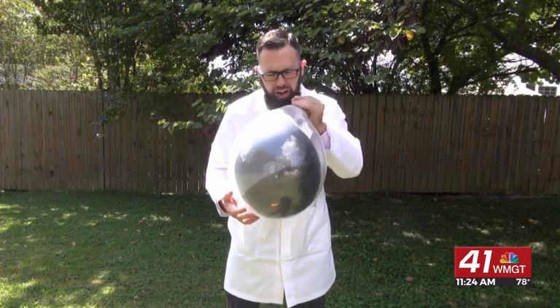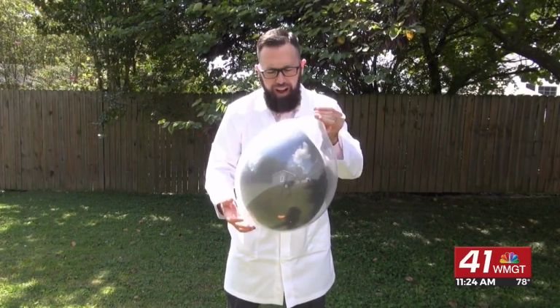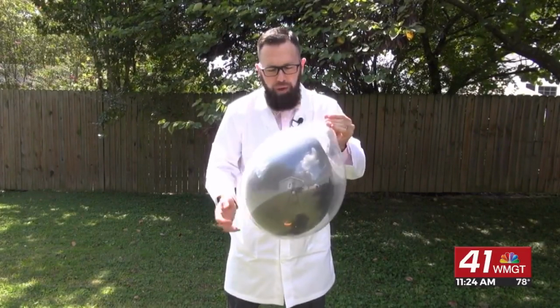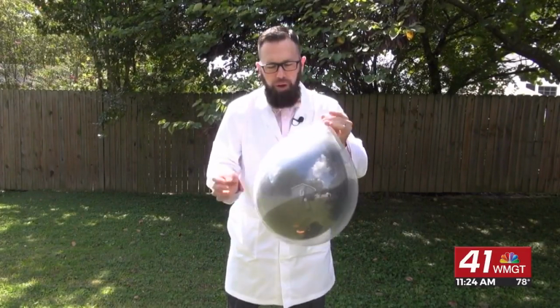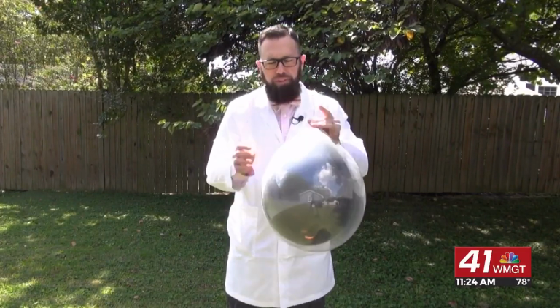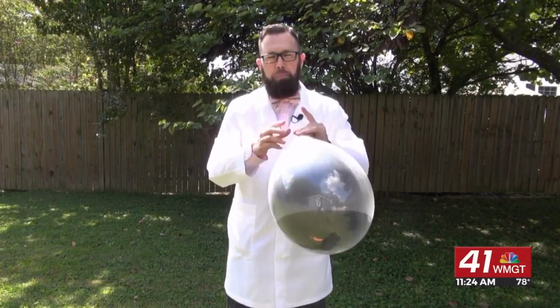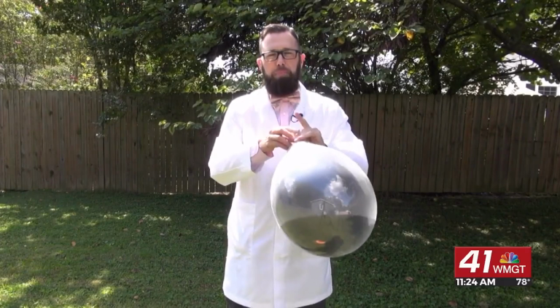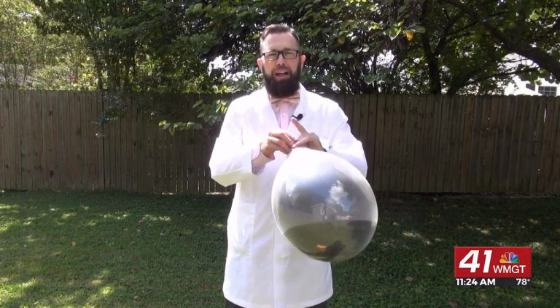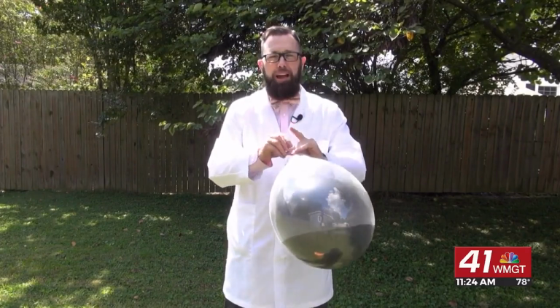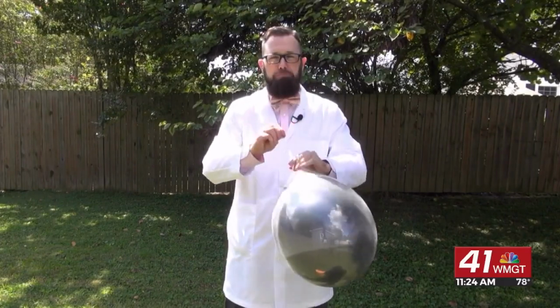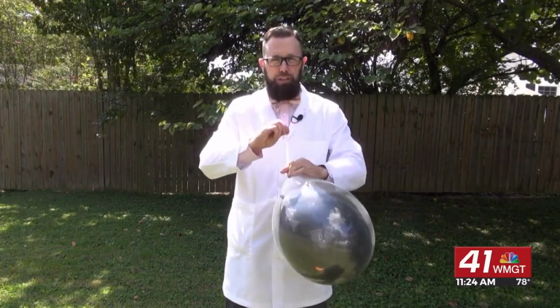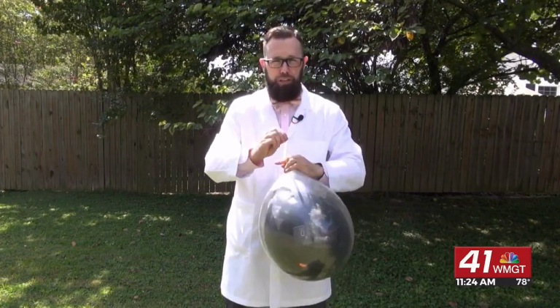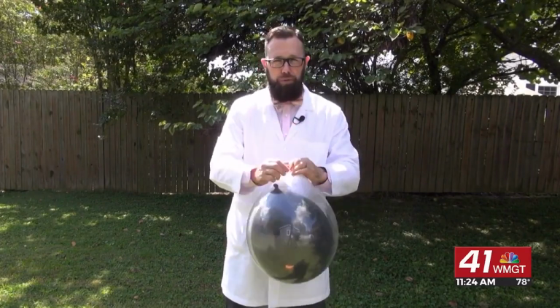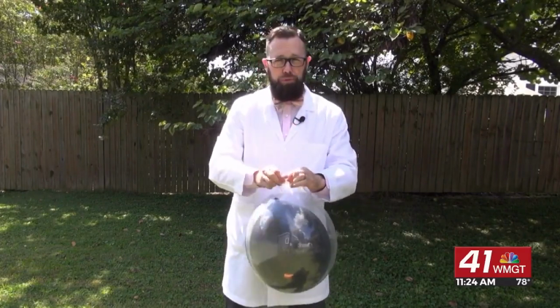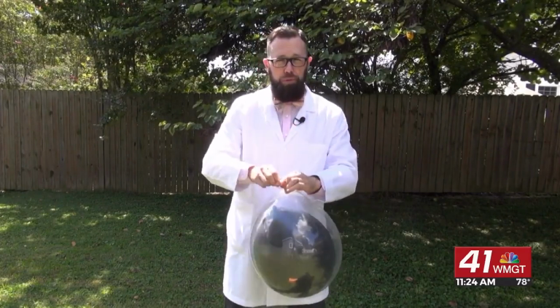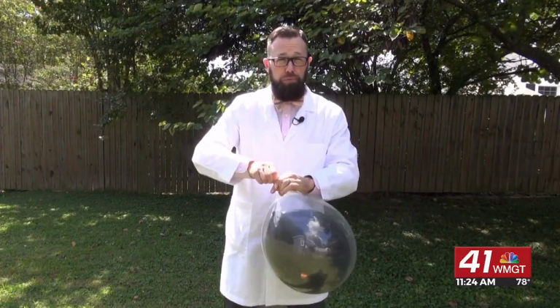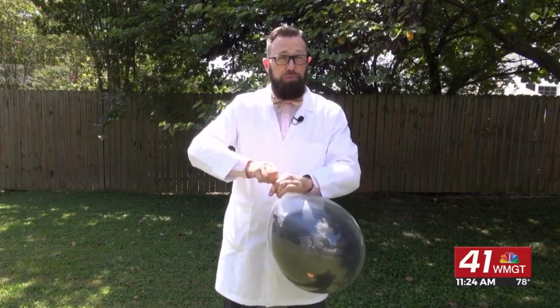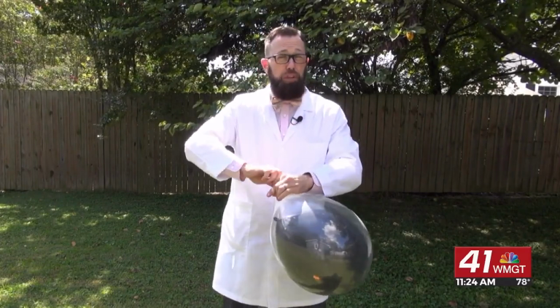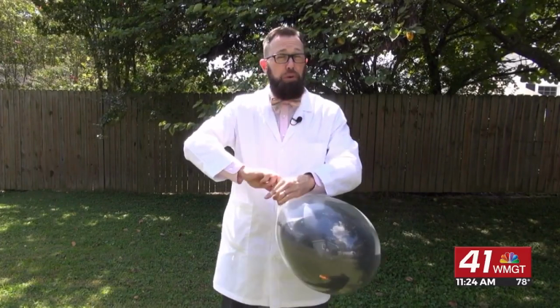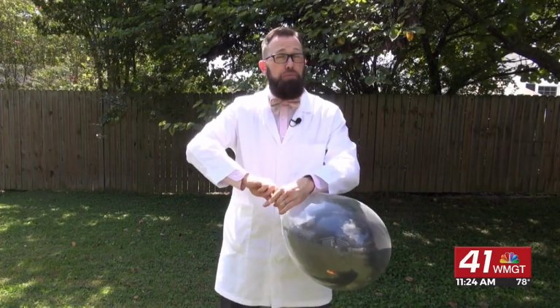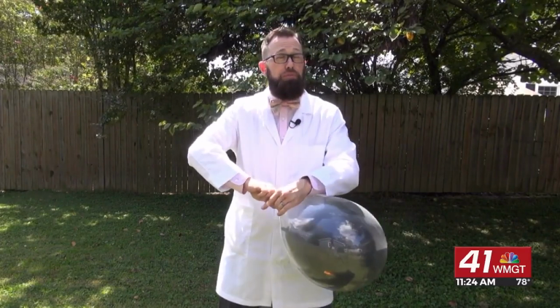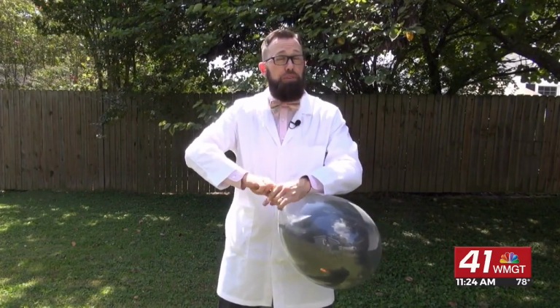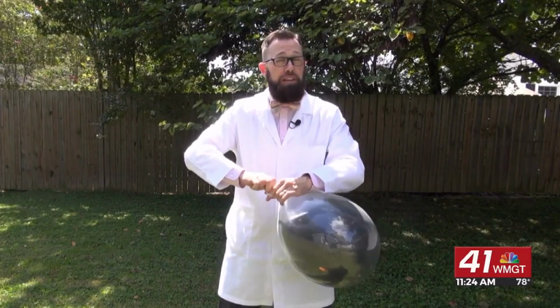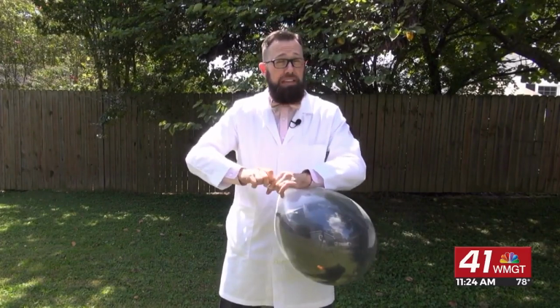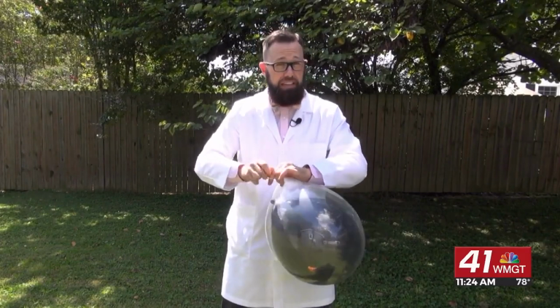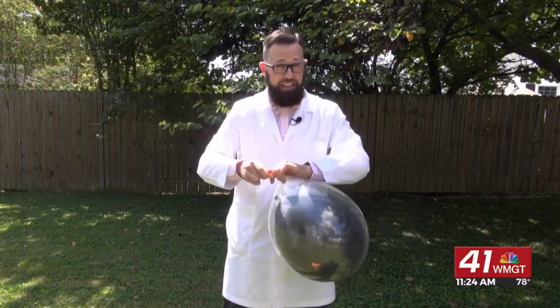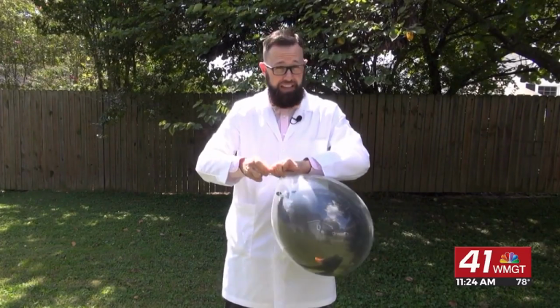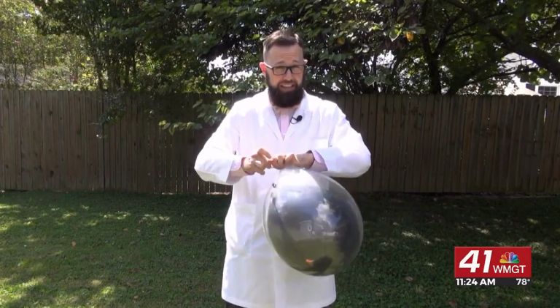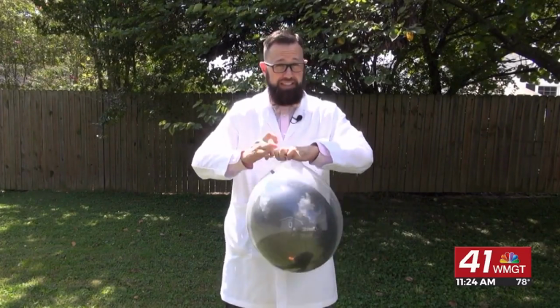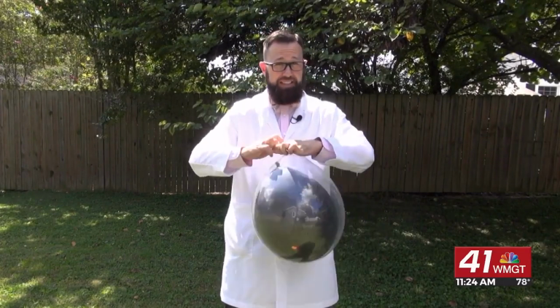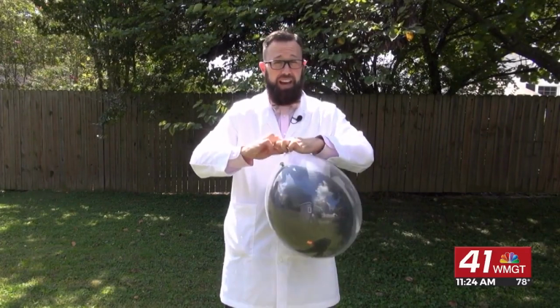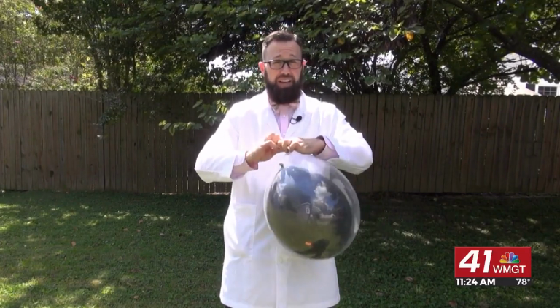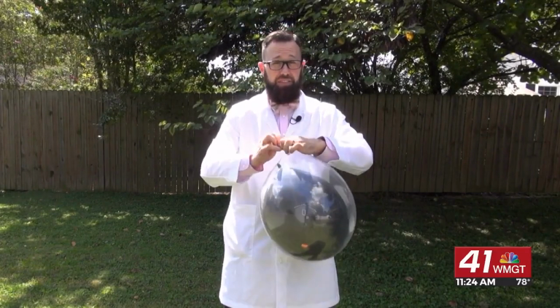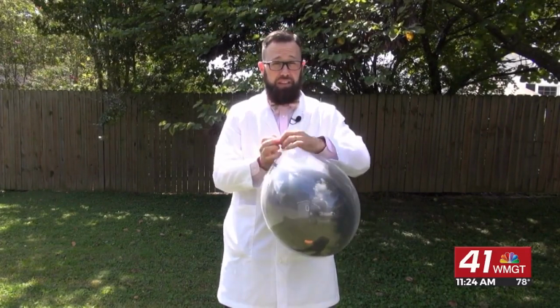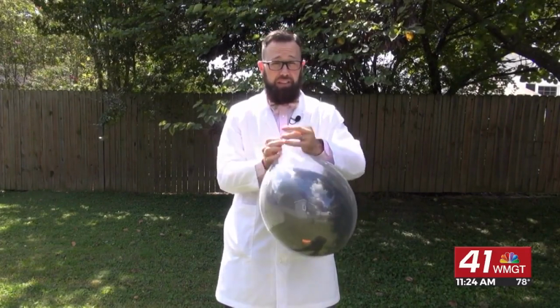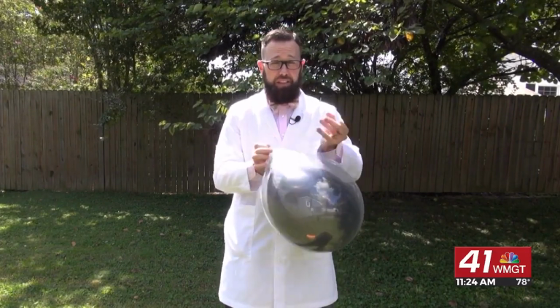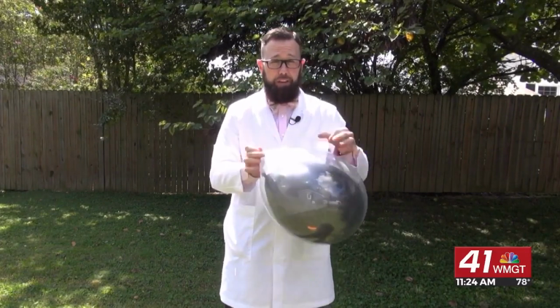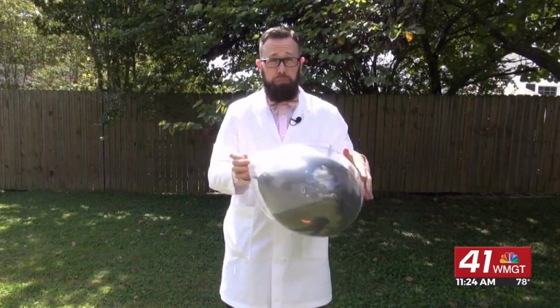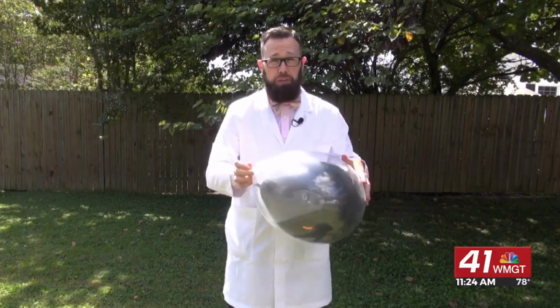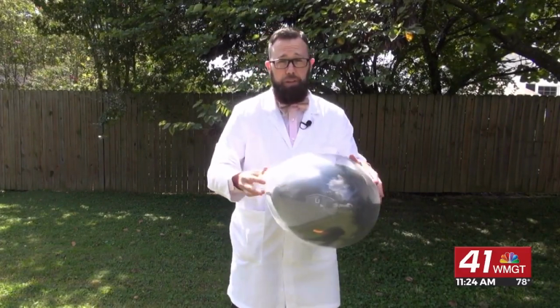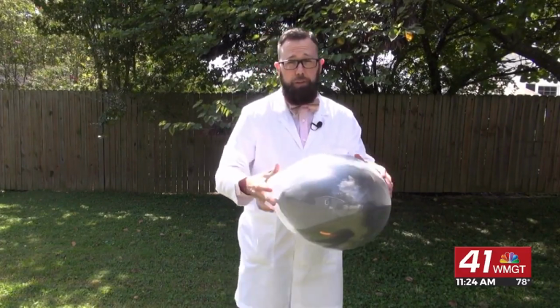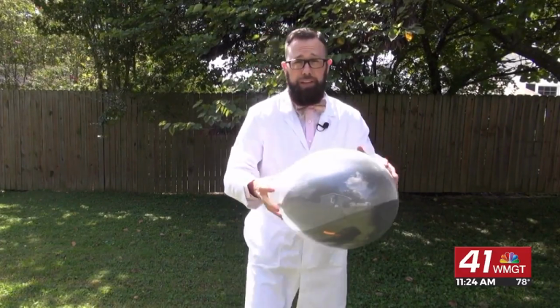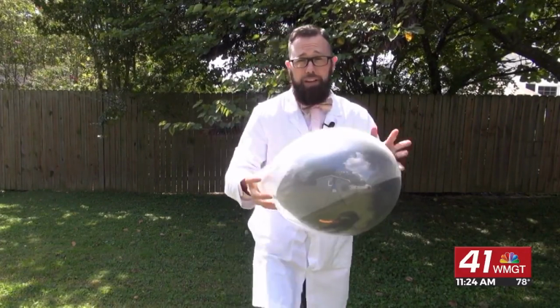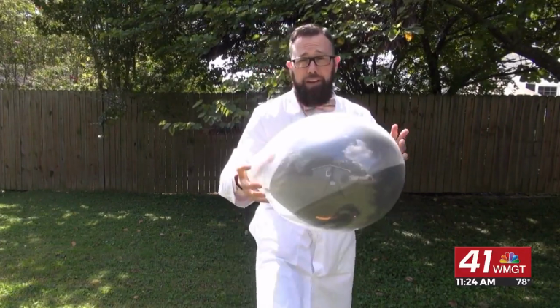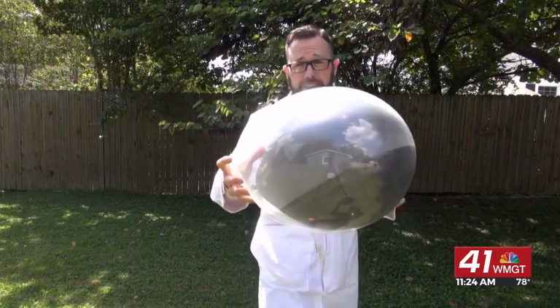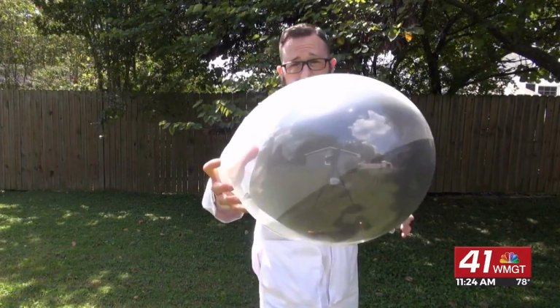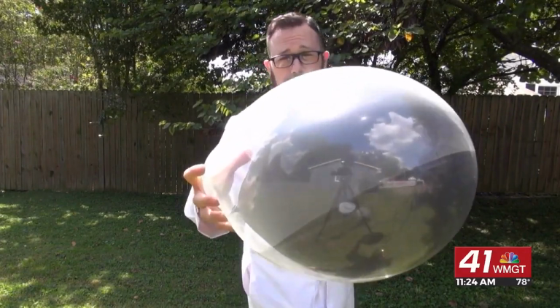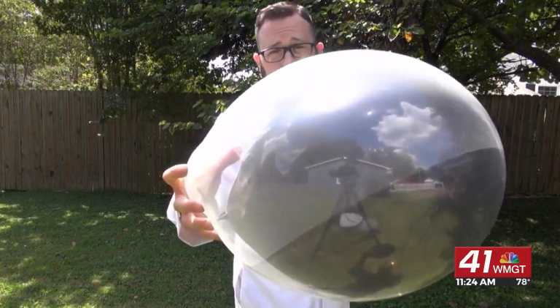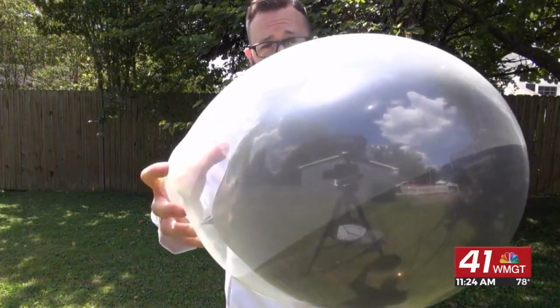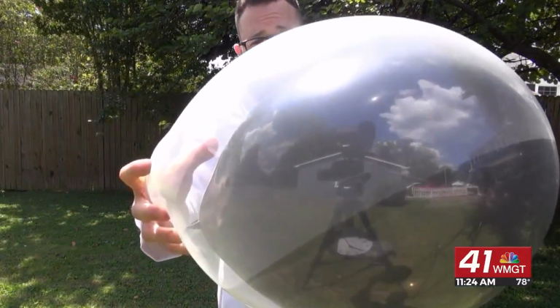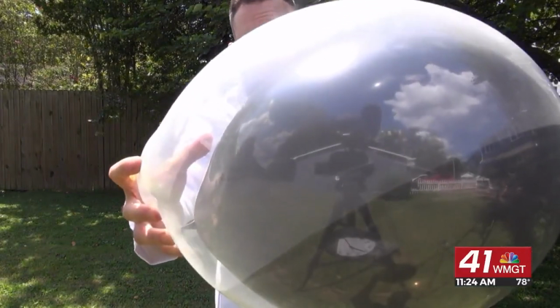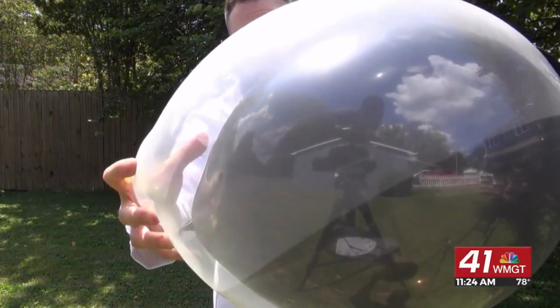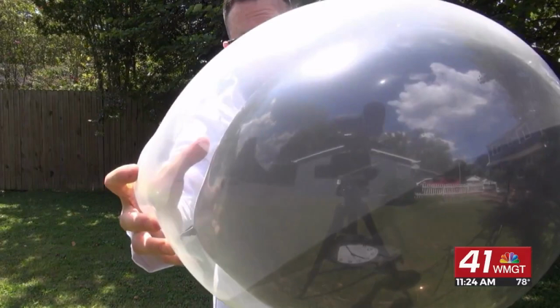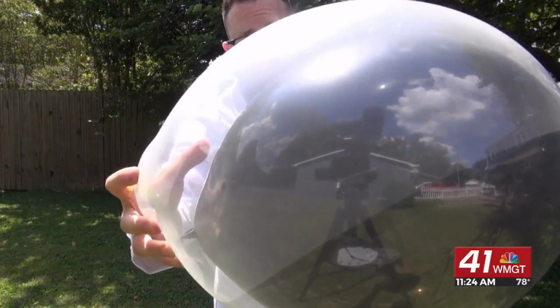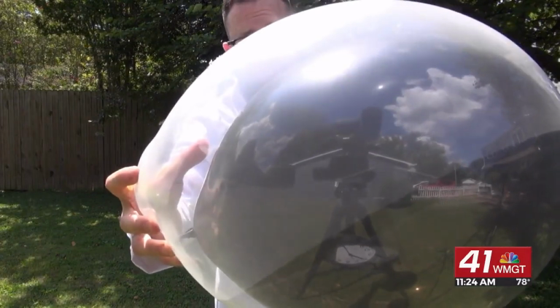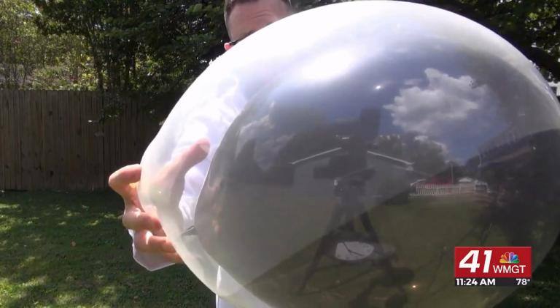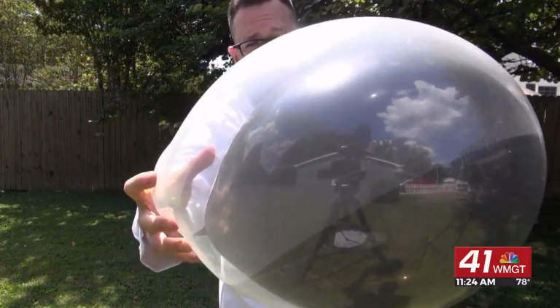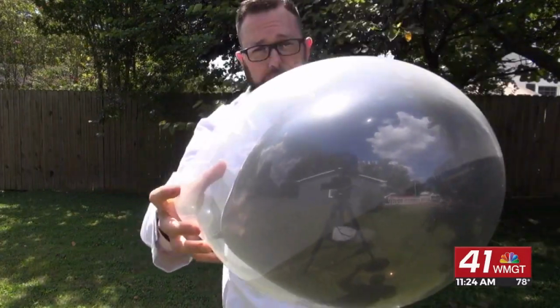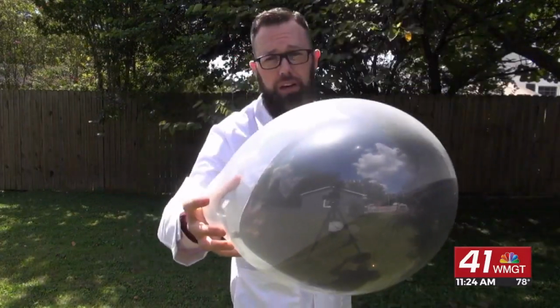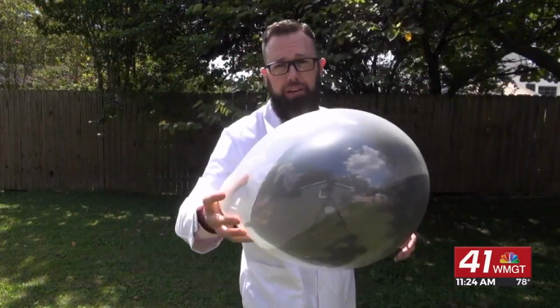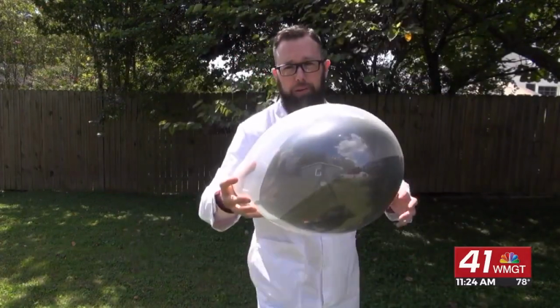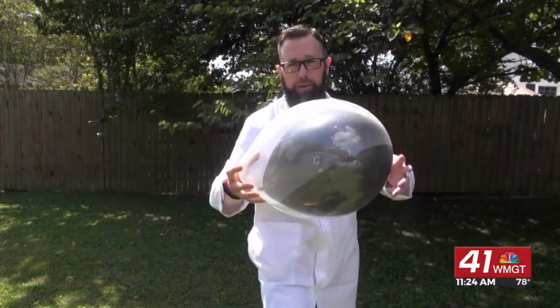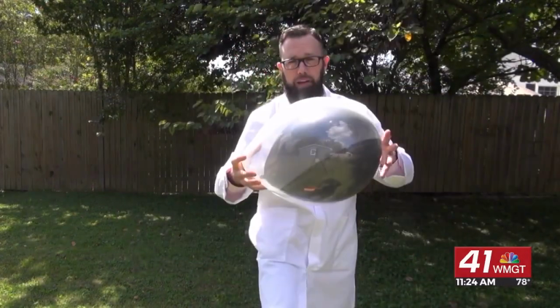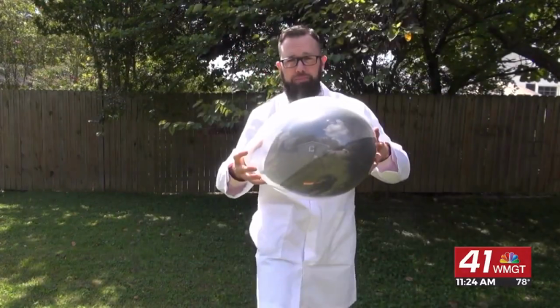I want the black balloon to float freely inside of the clear balloon. Here, take a closer look — you see what I'm talking about.